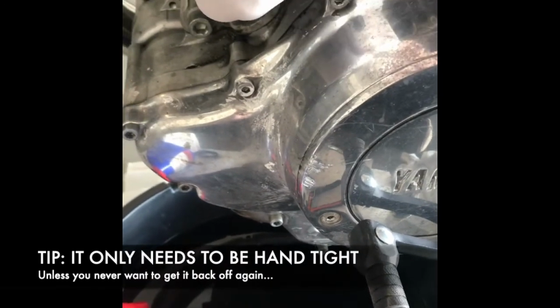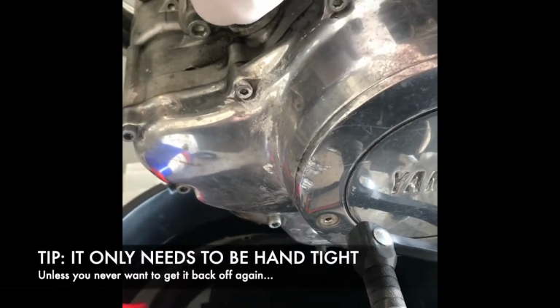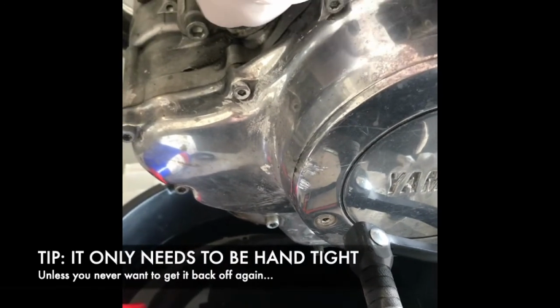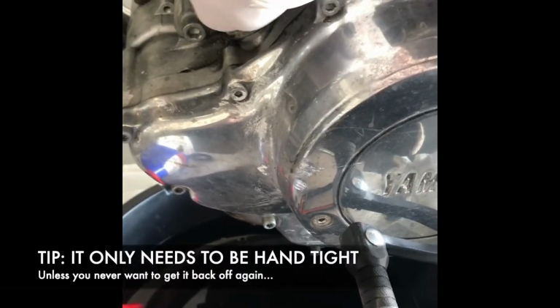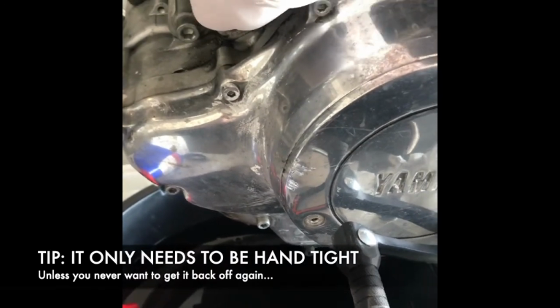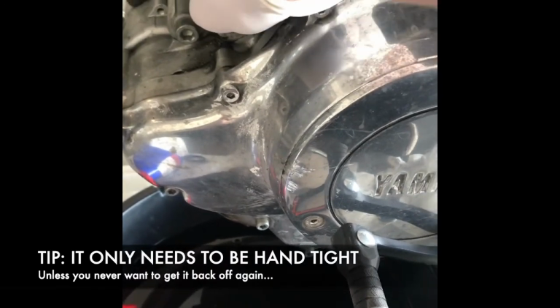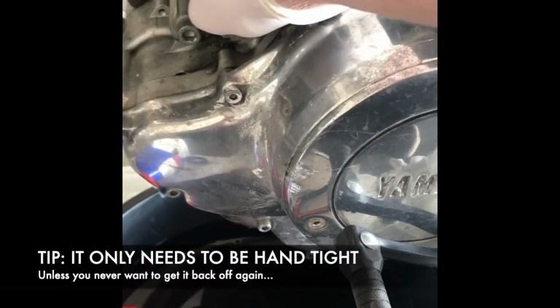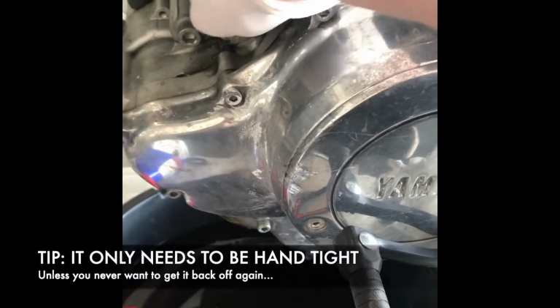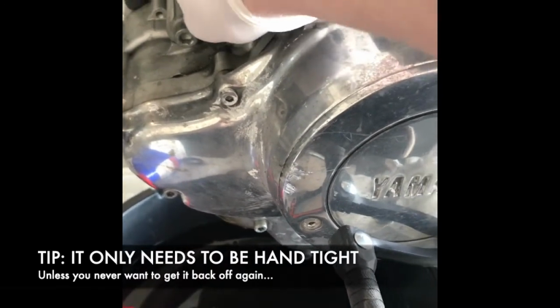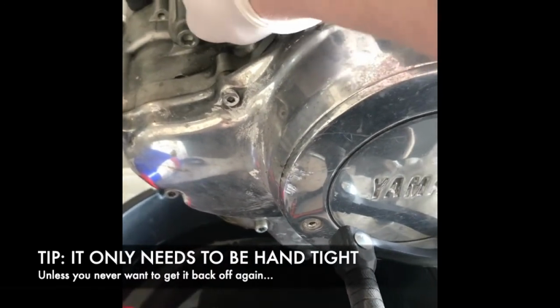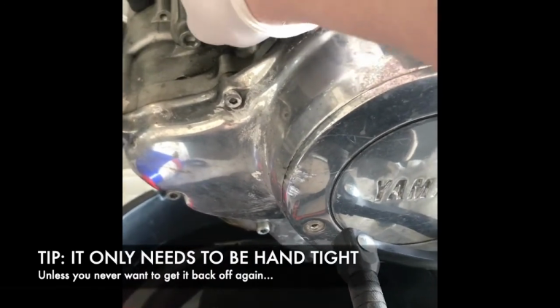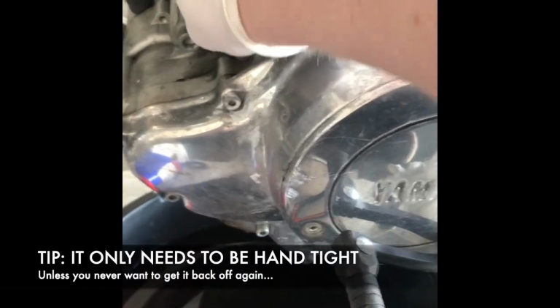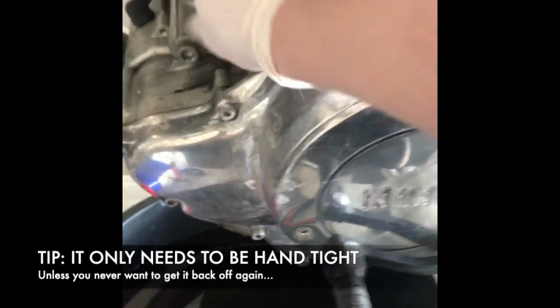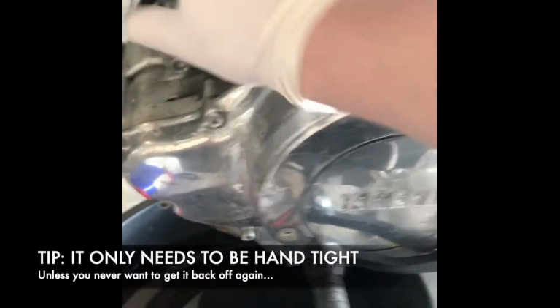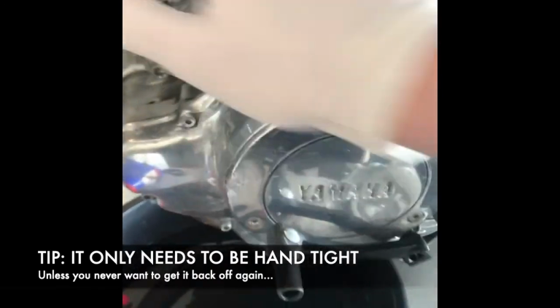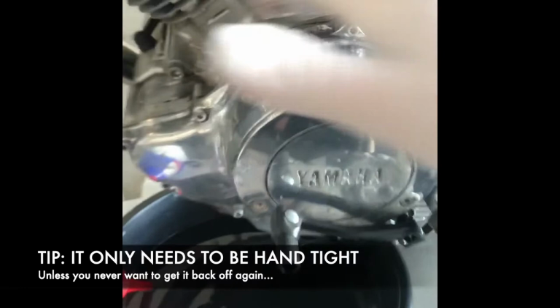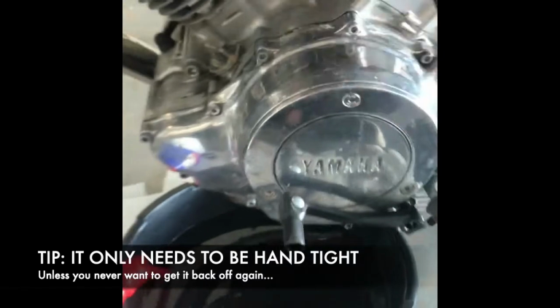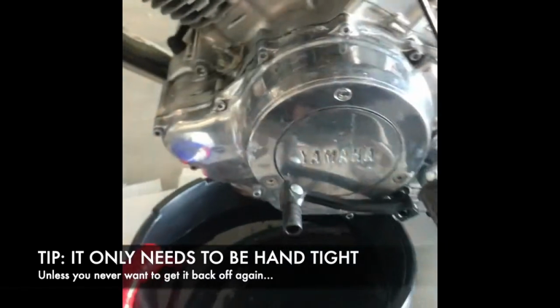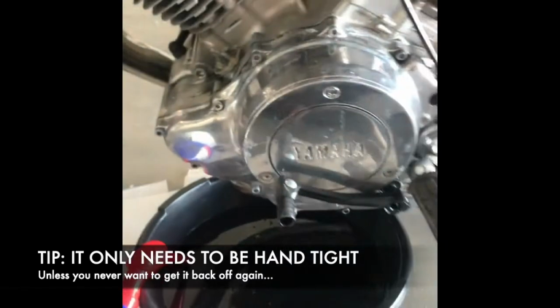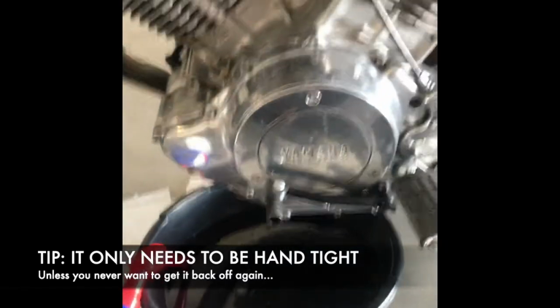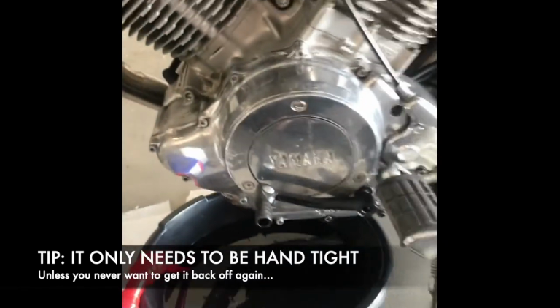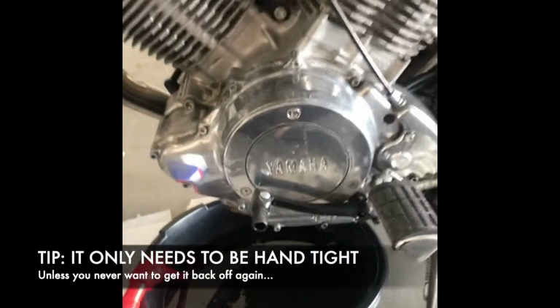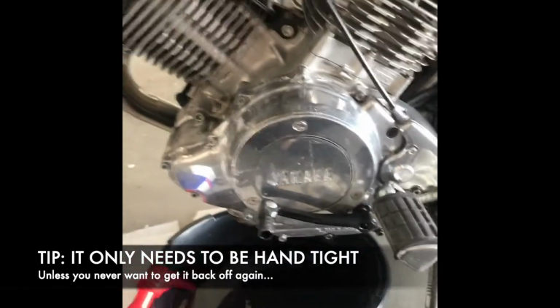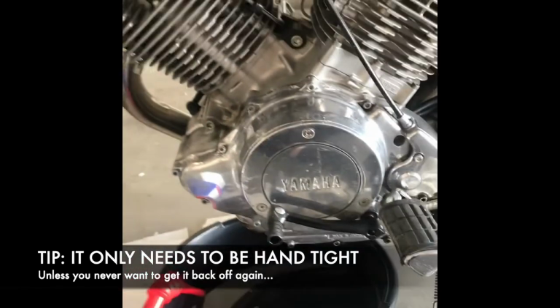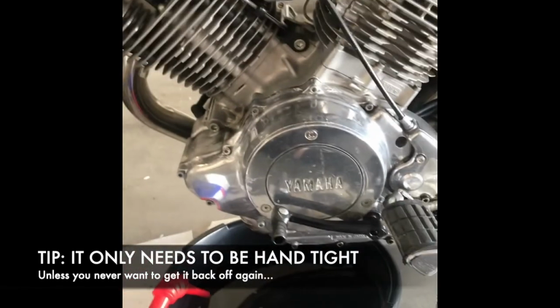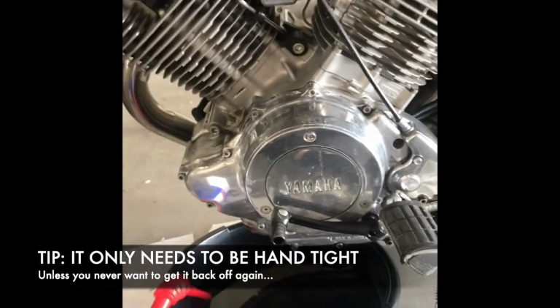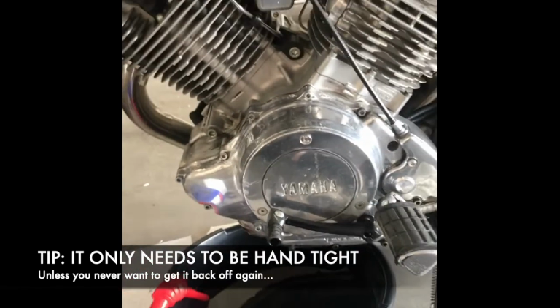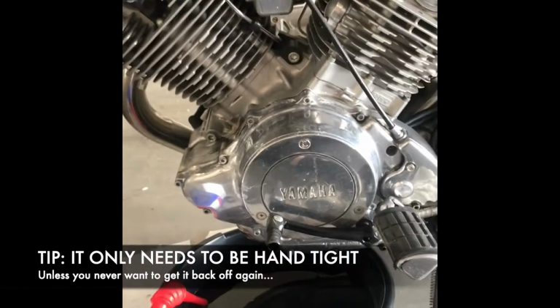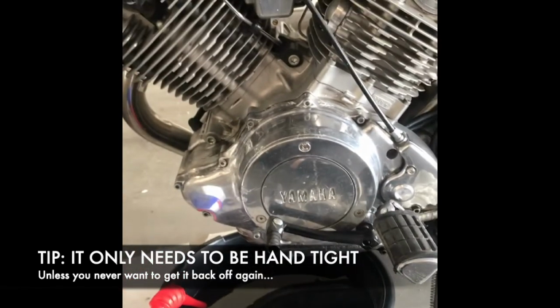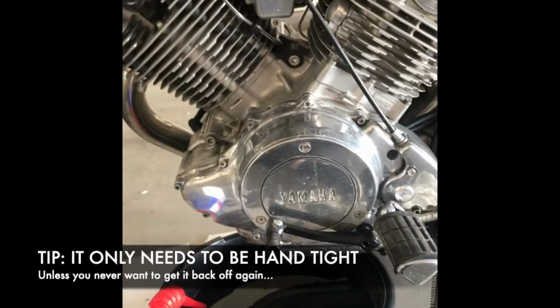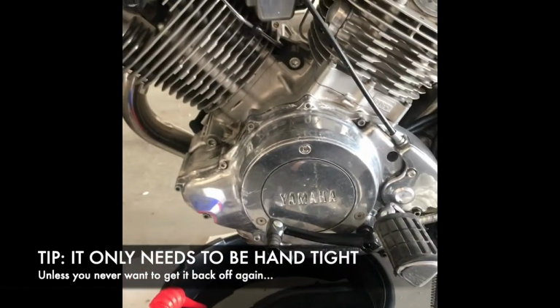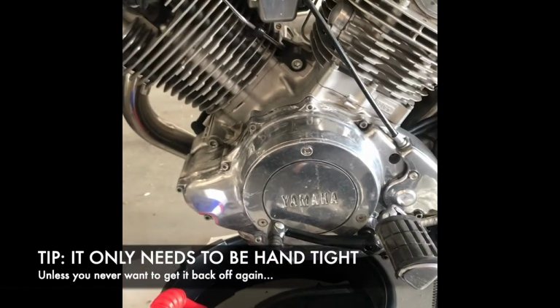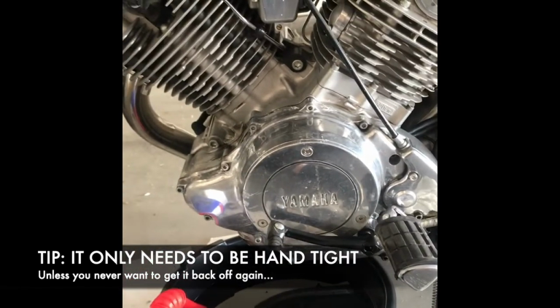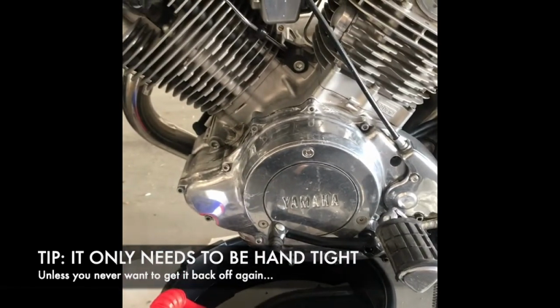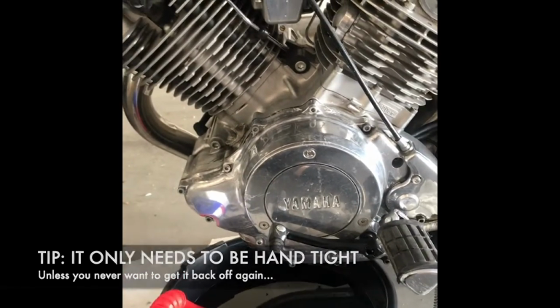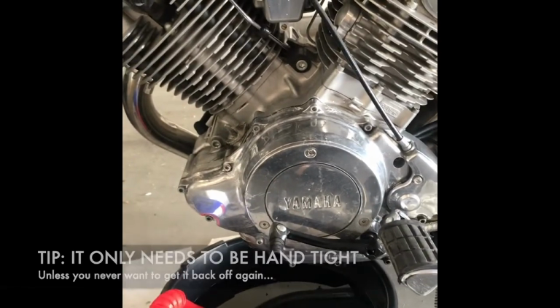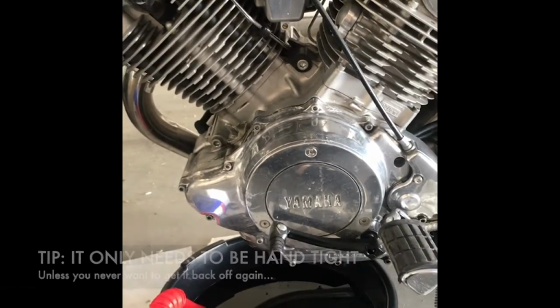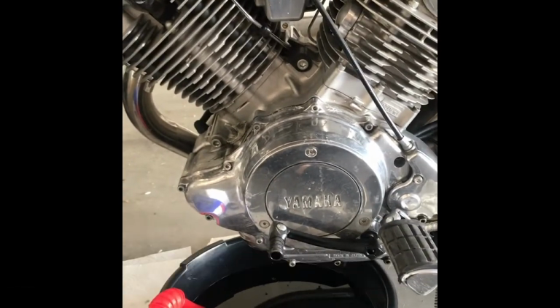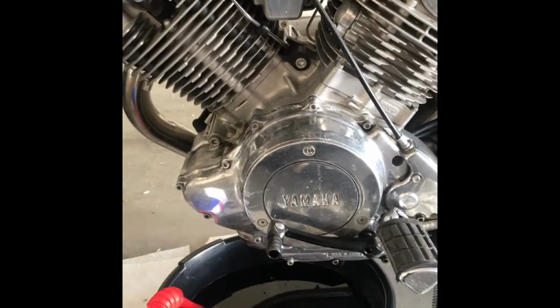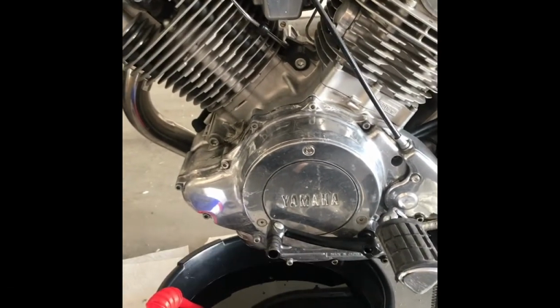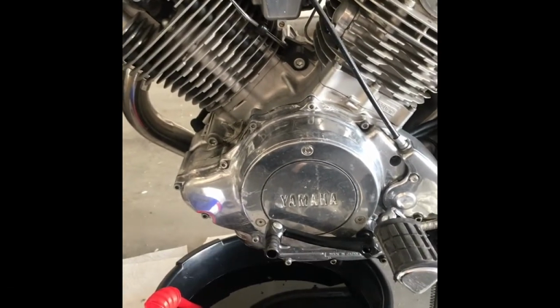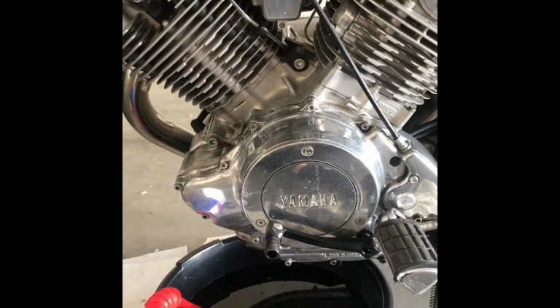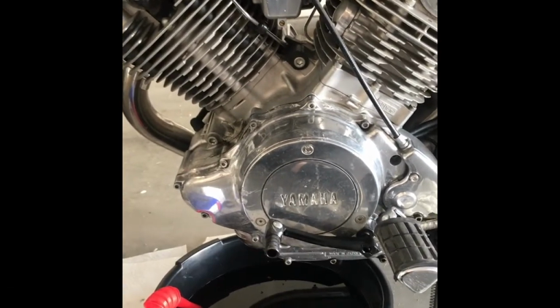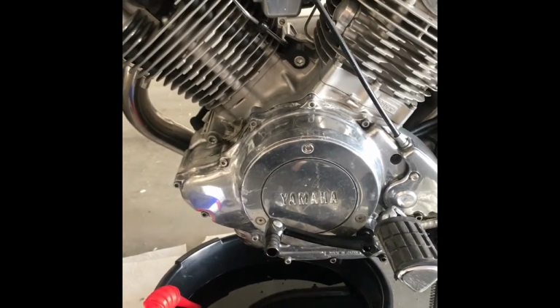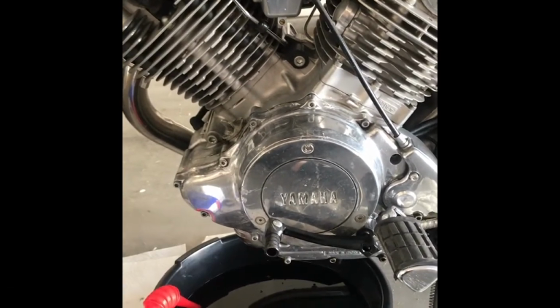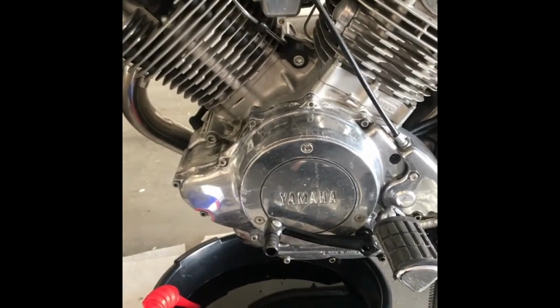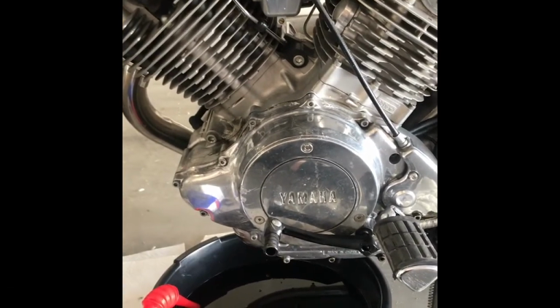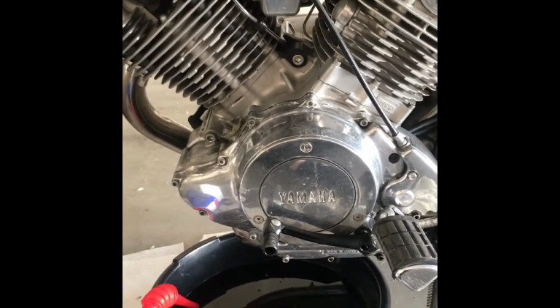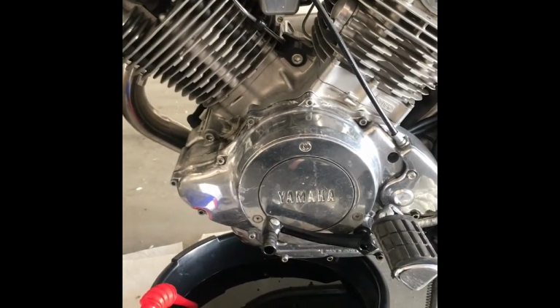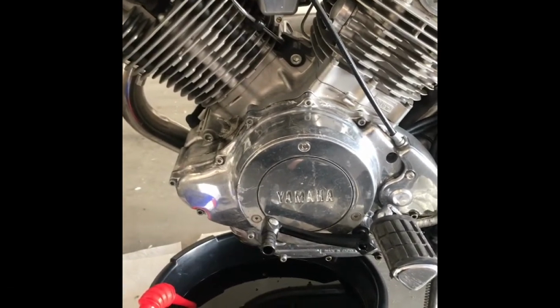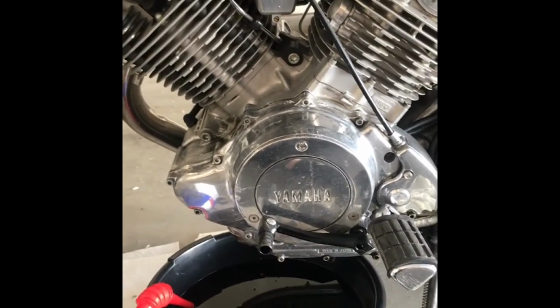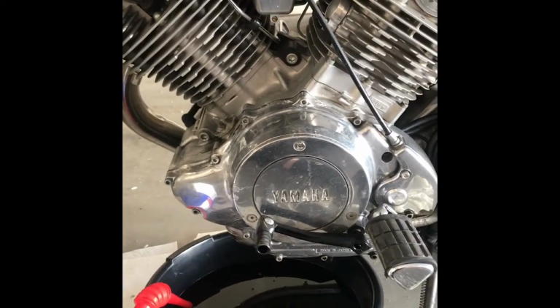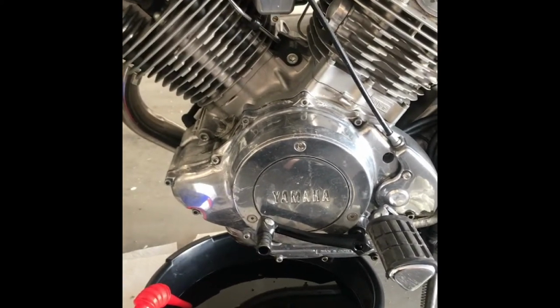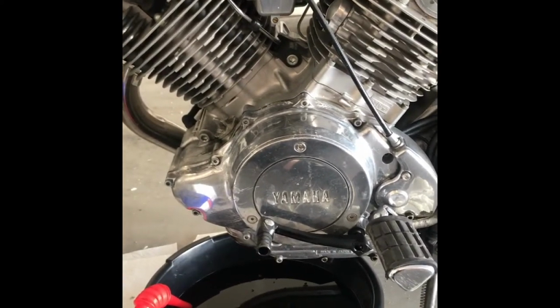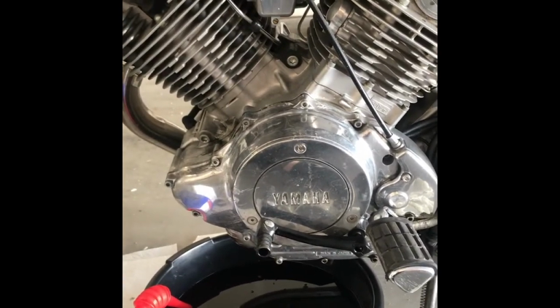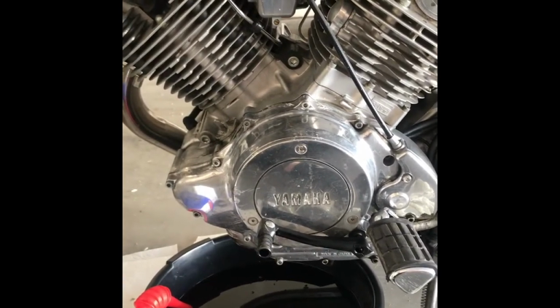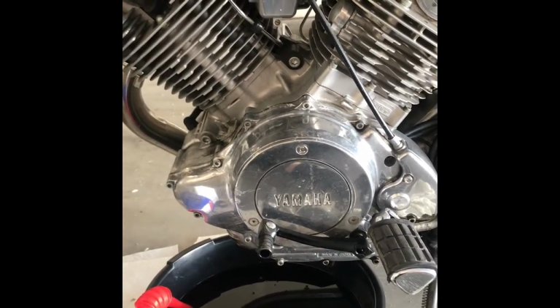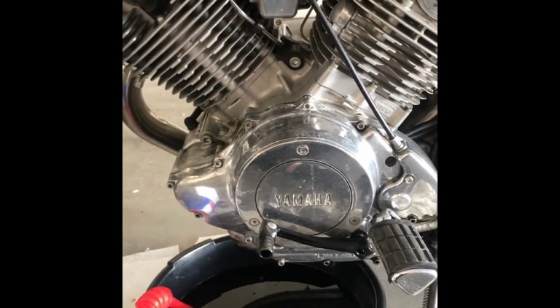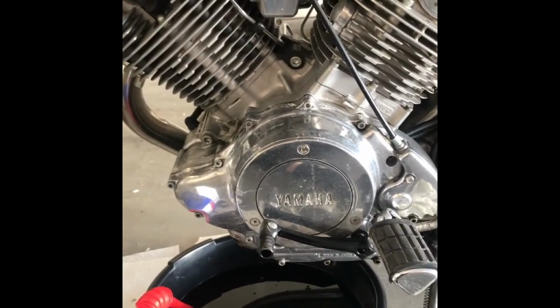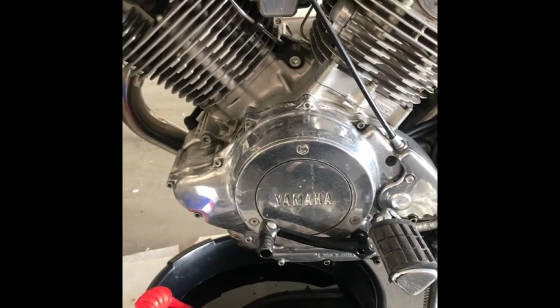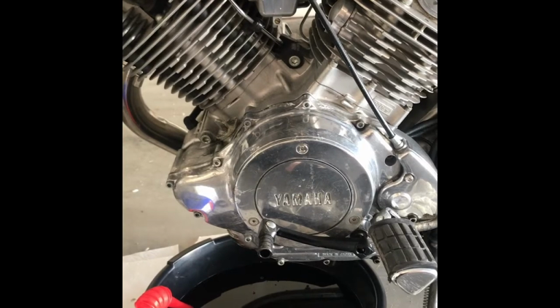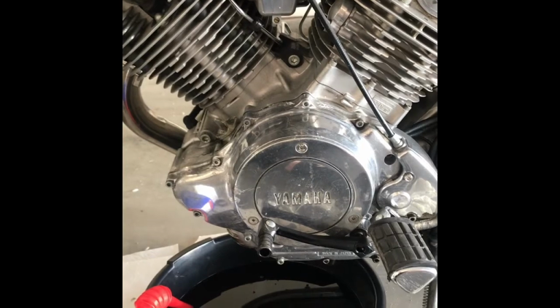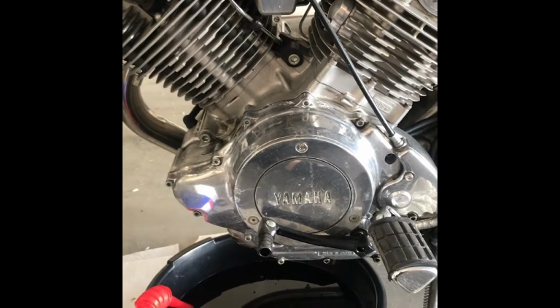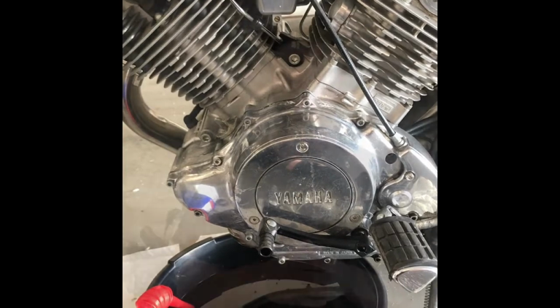Let's get that back in here. Nice and tight. And there we go — fresh, clean, beautiful oil all ready for spring.